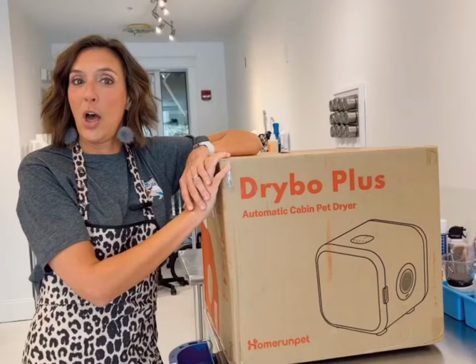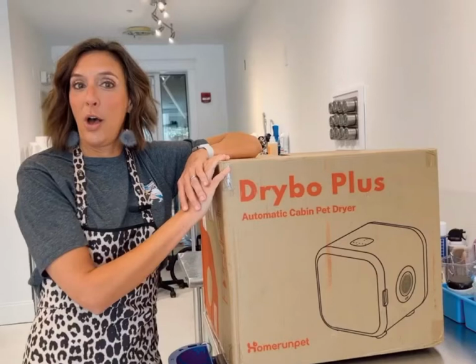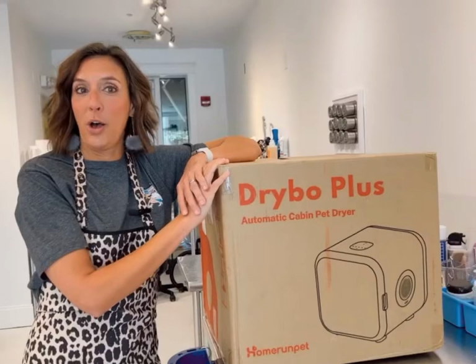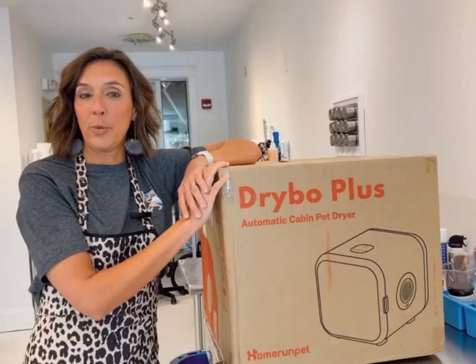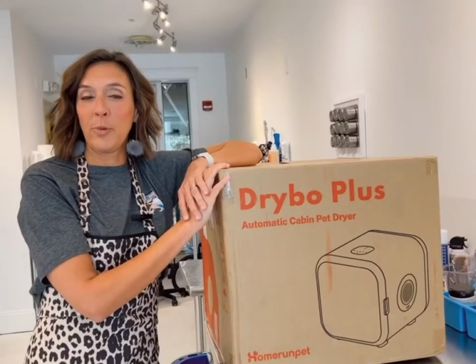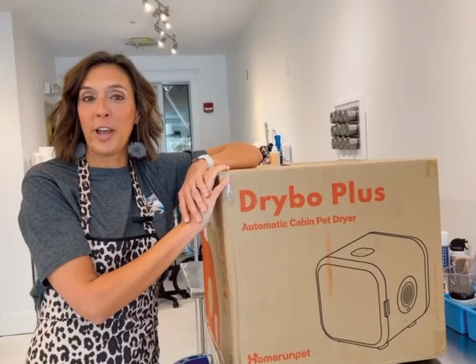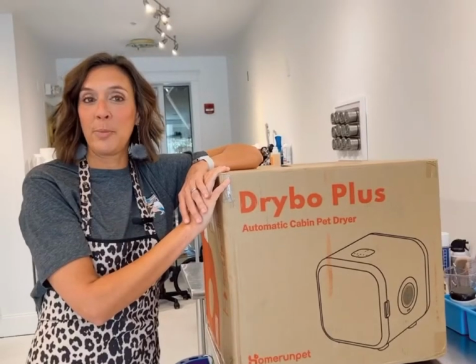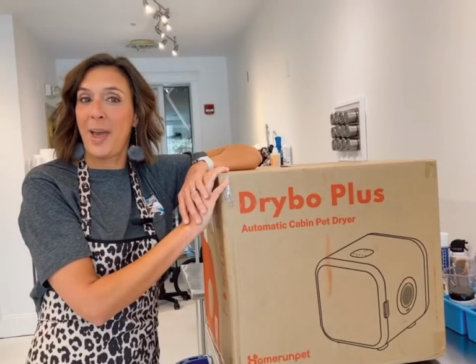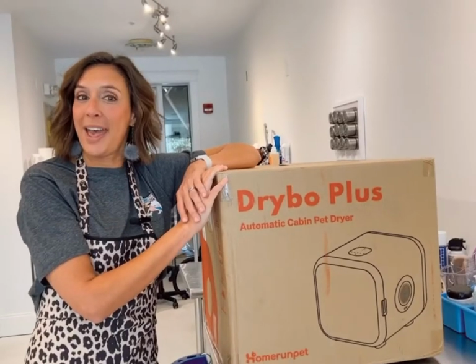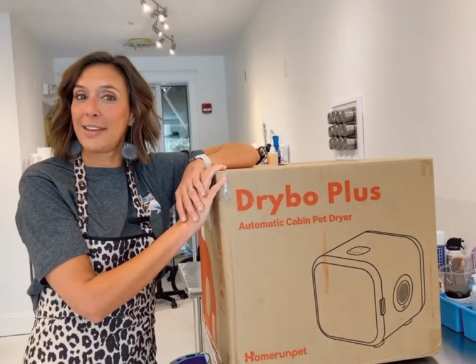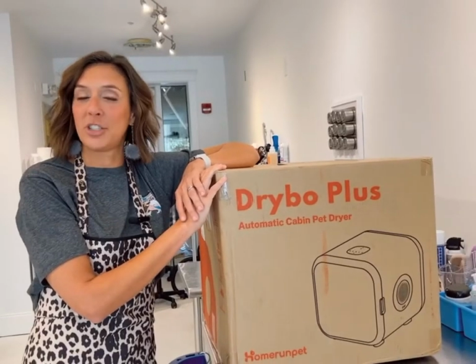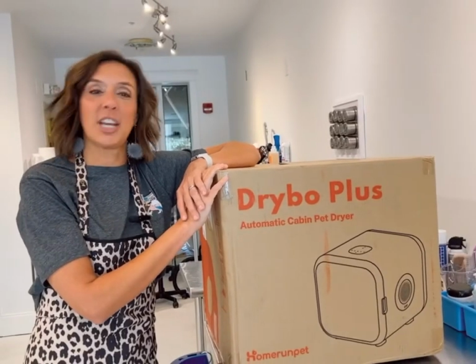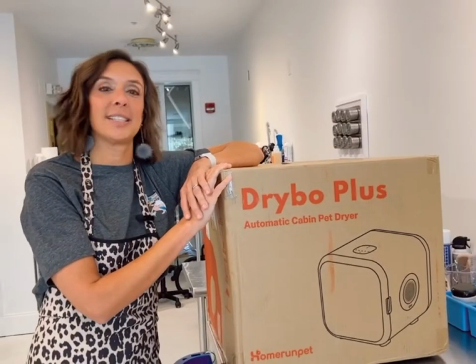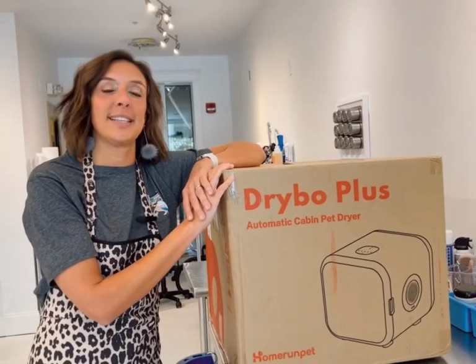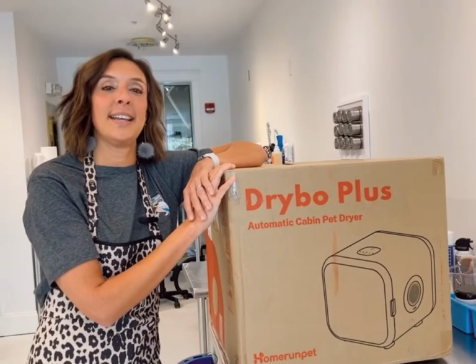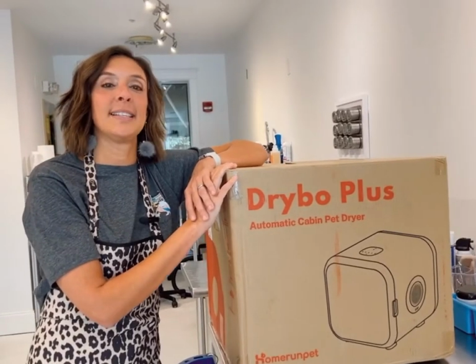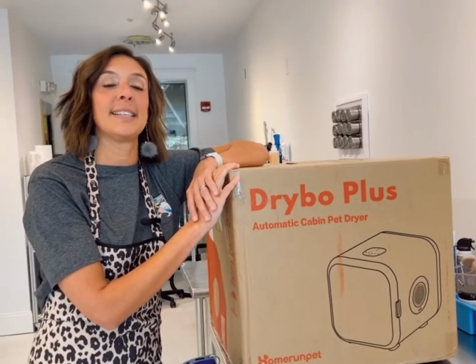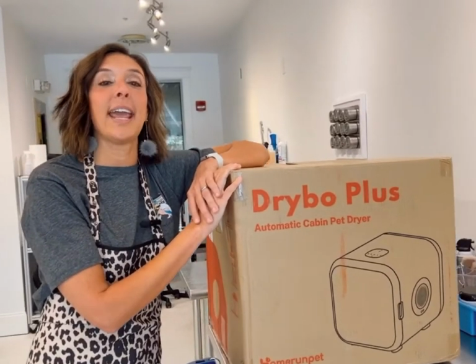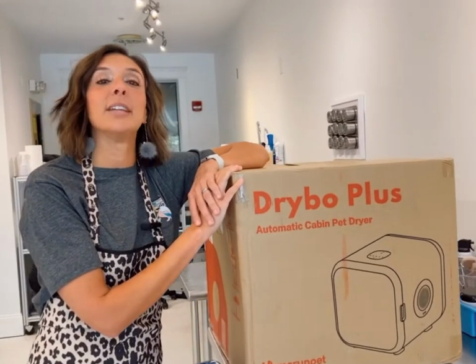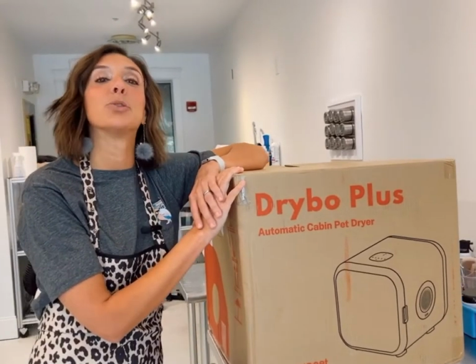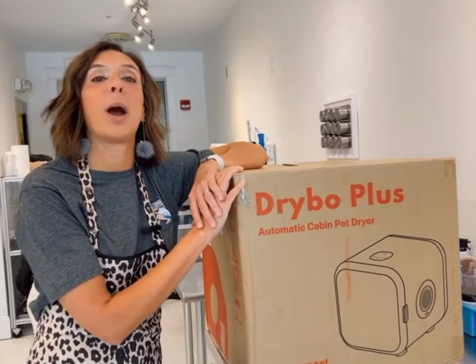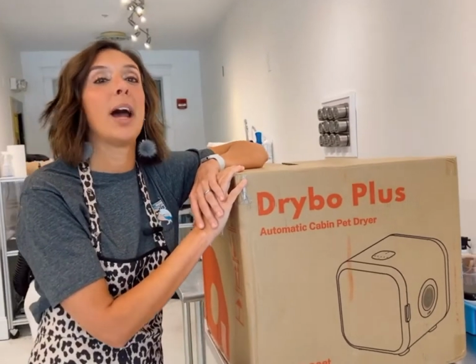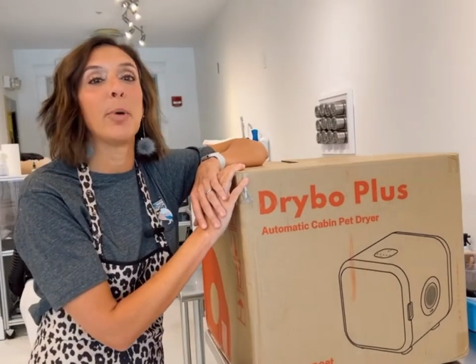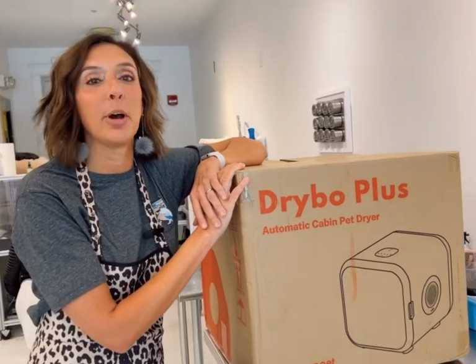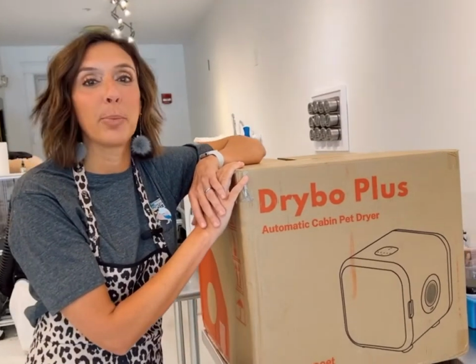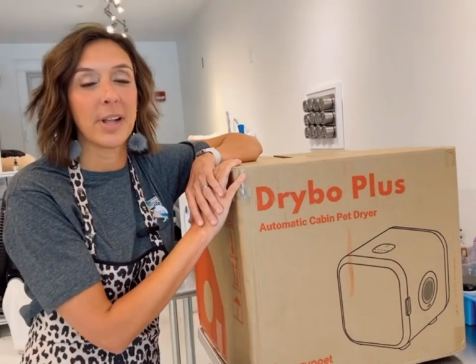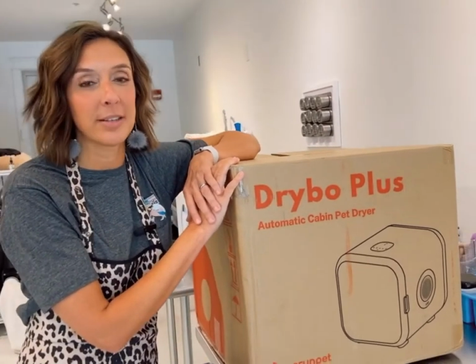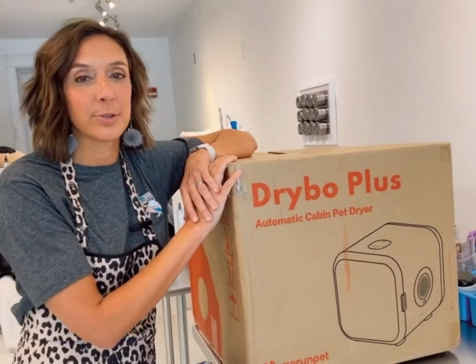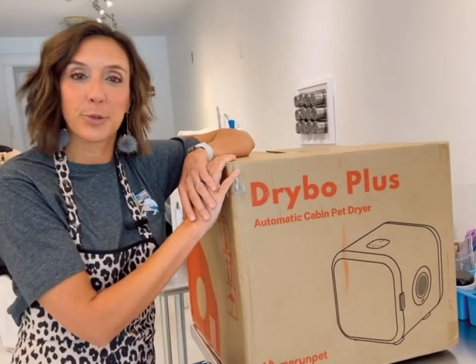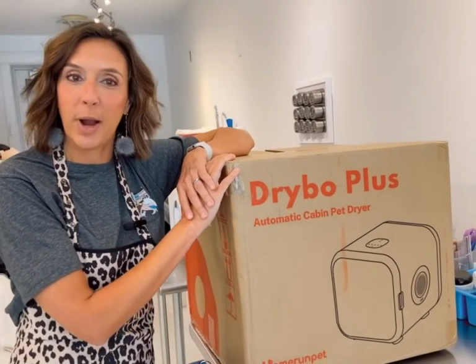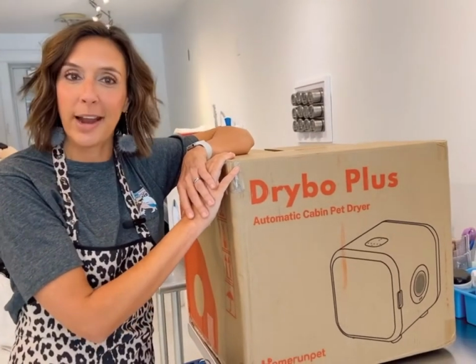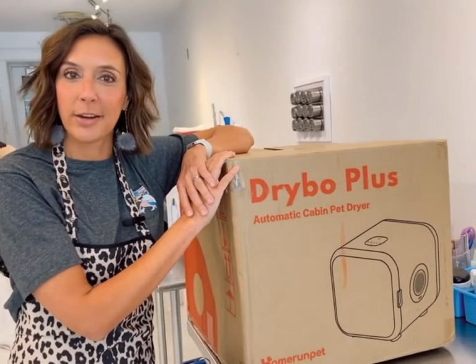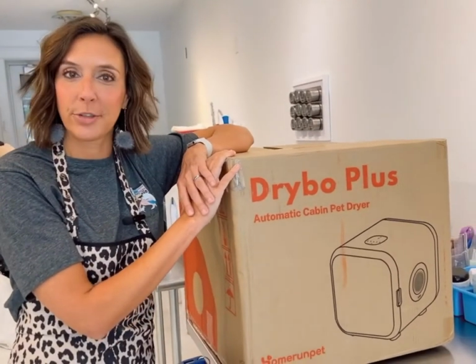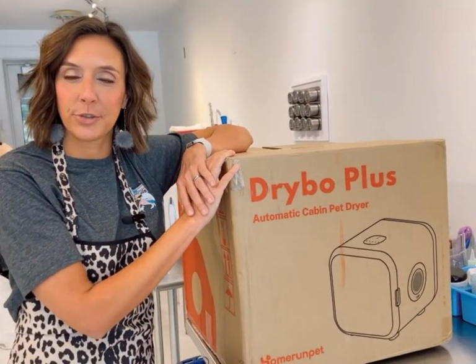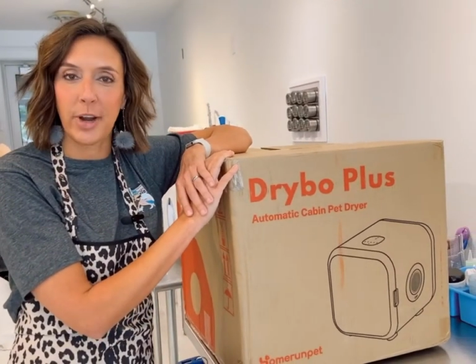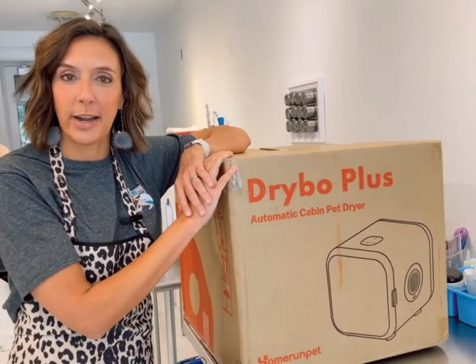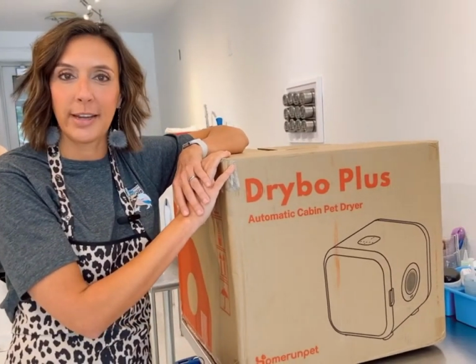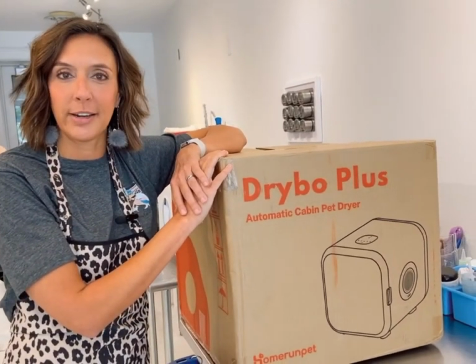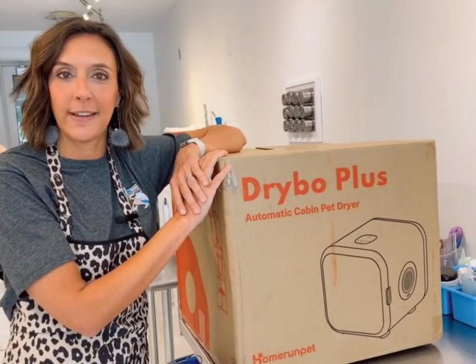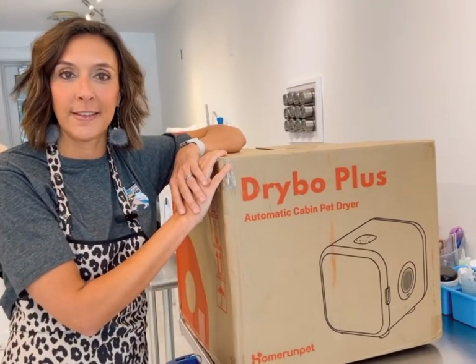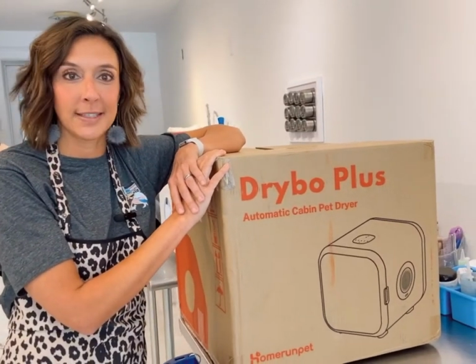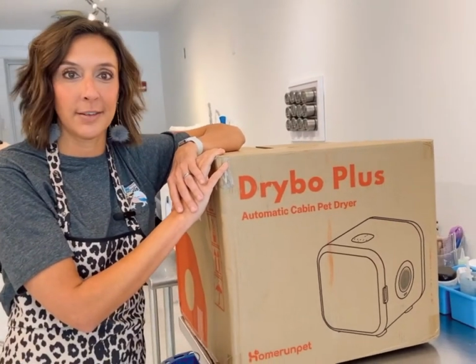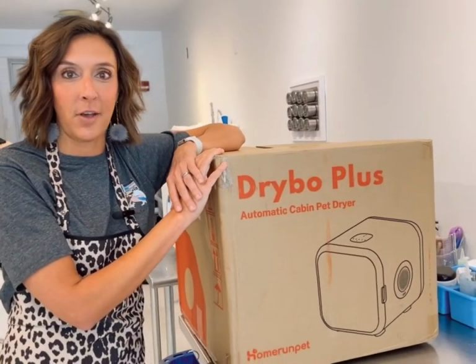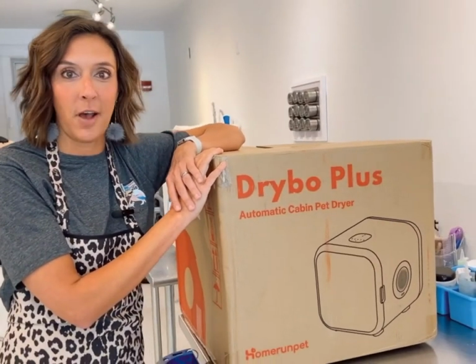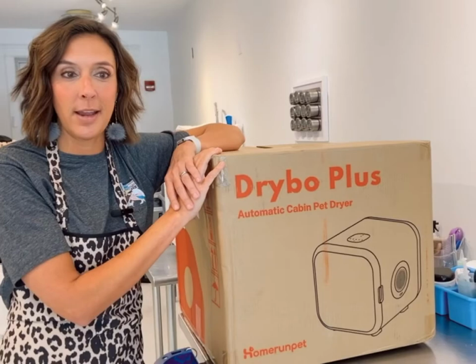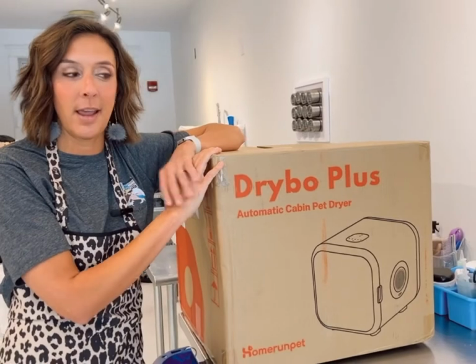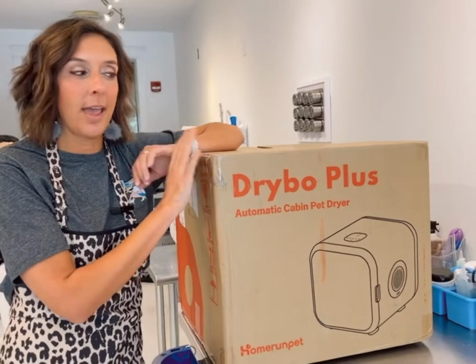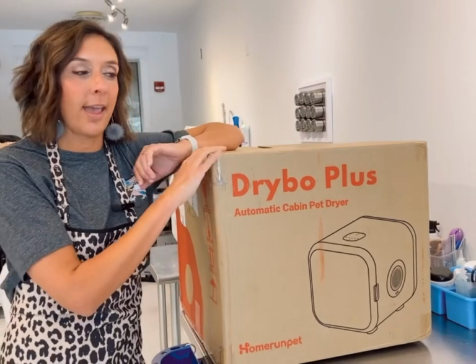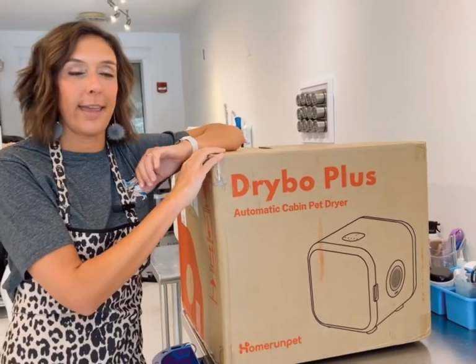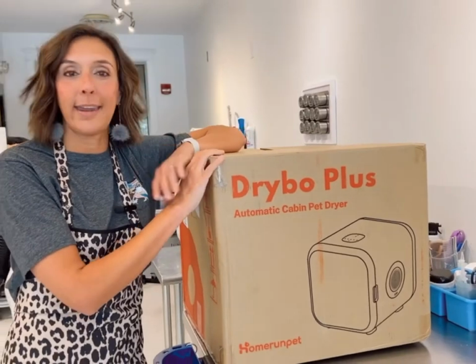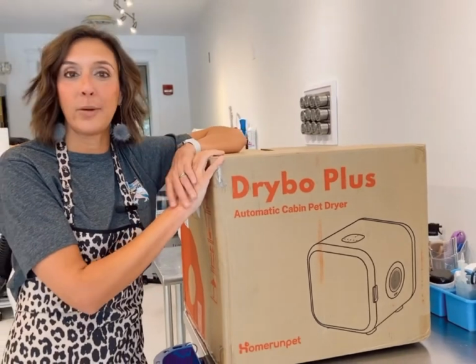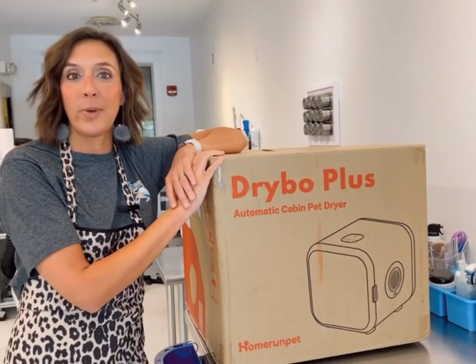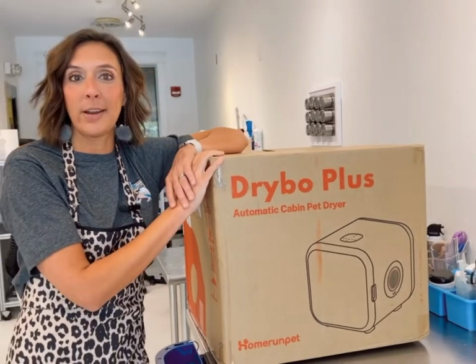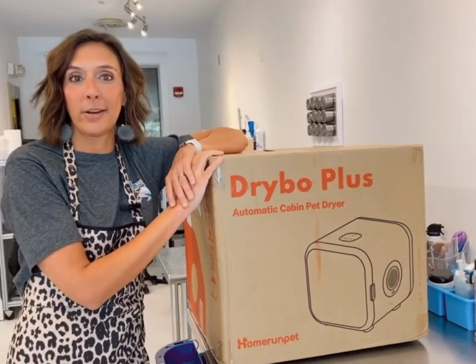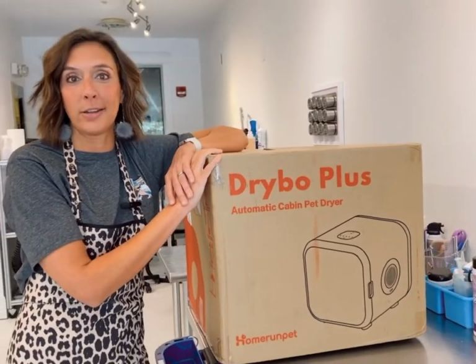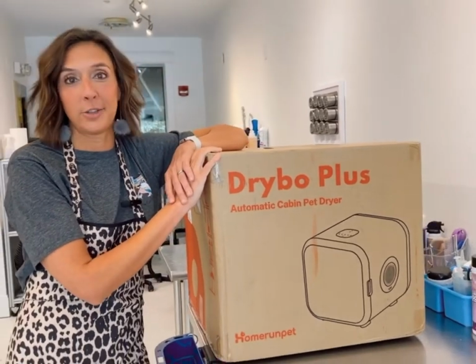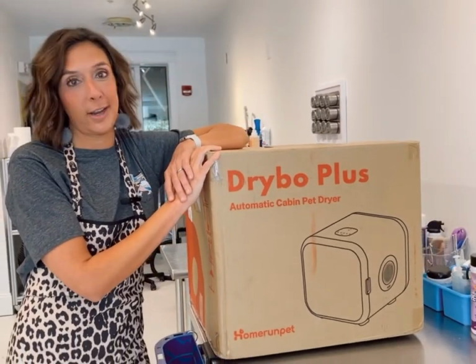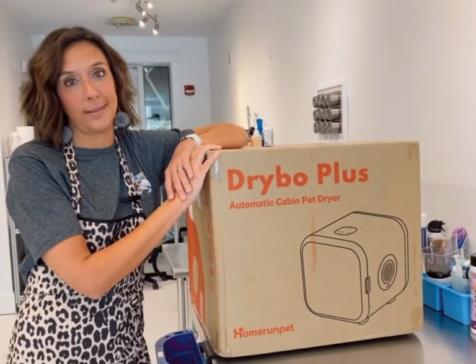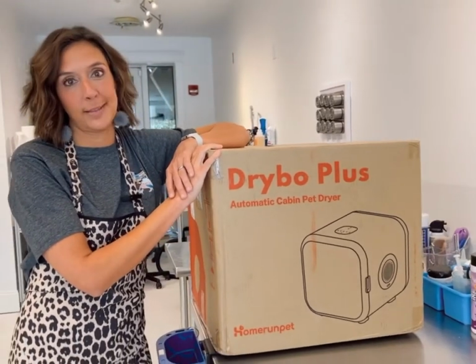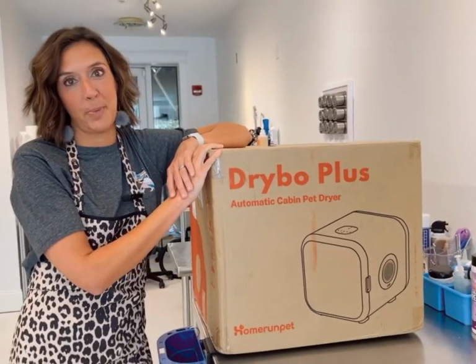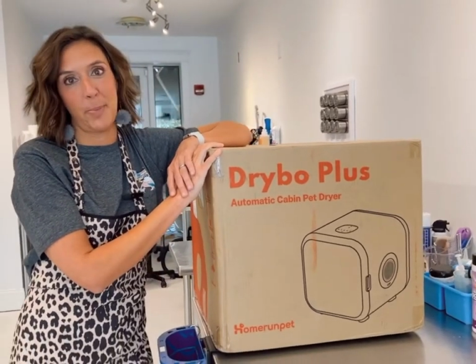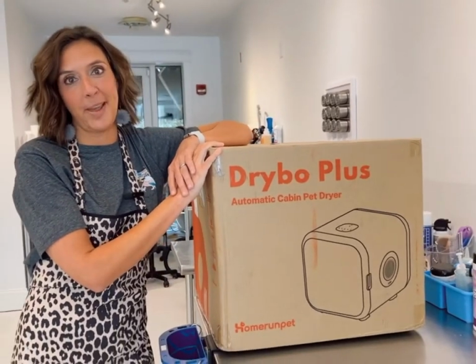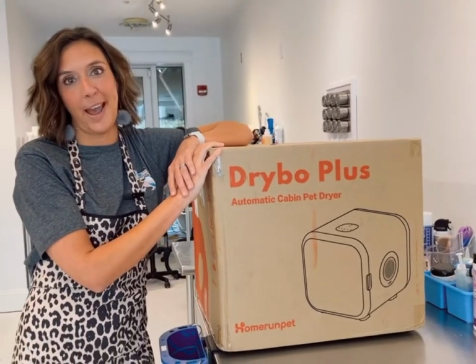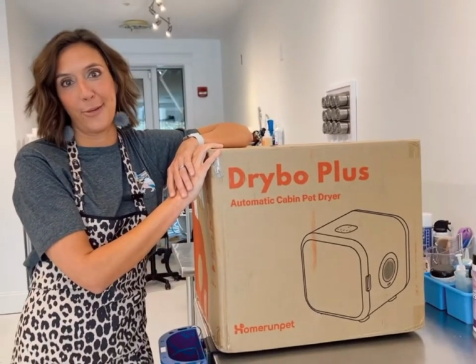Home Run Pet just sent us a dry bow plus dryer to try here in the salon, and we are going to check this puppy out.